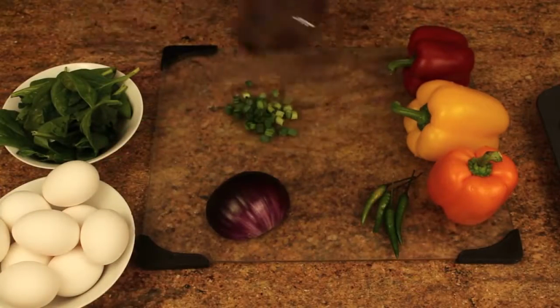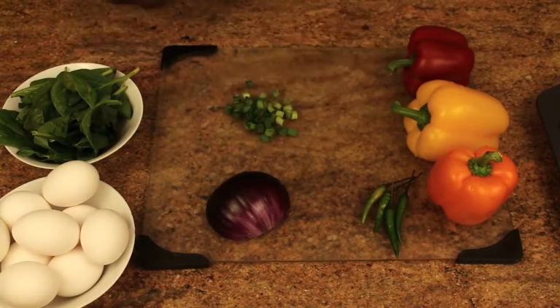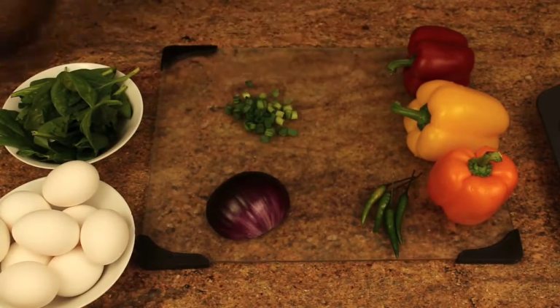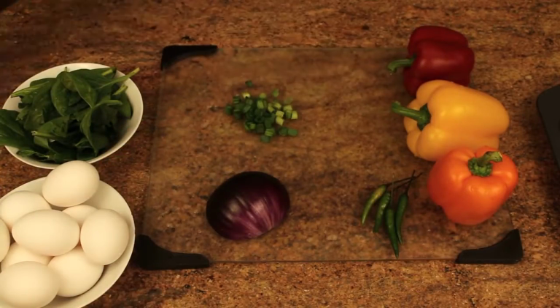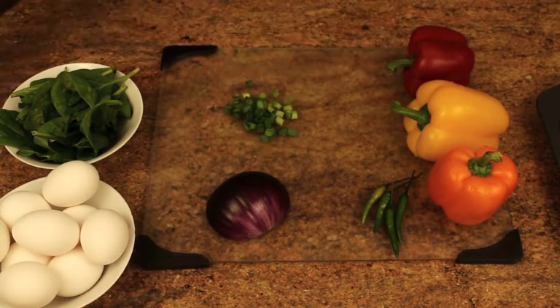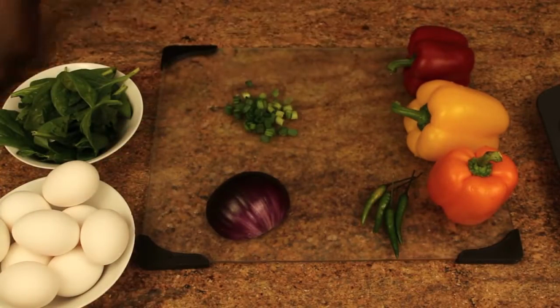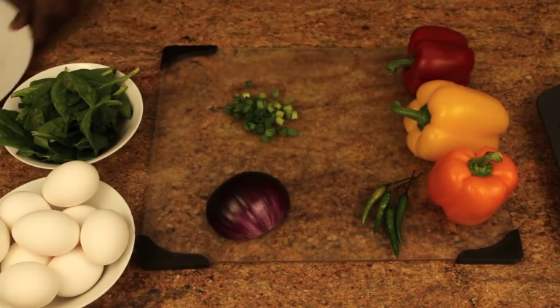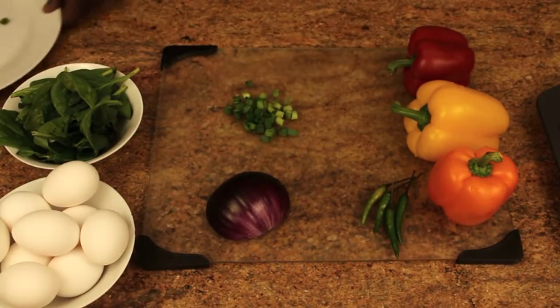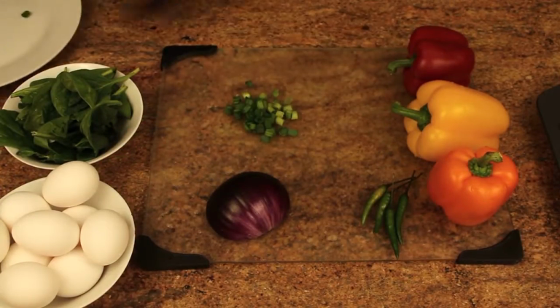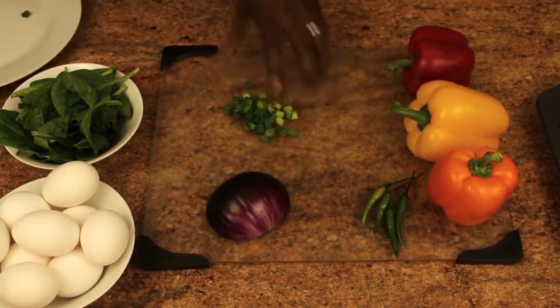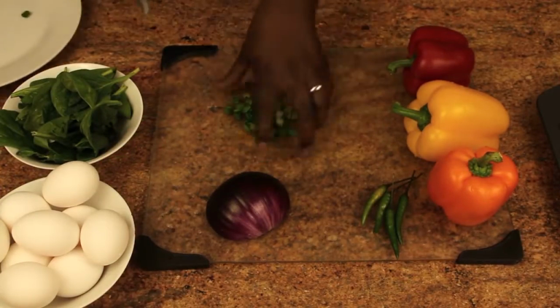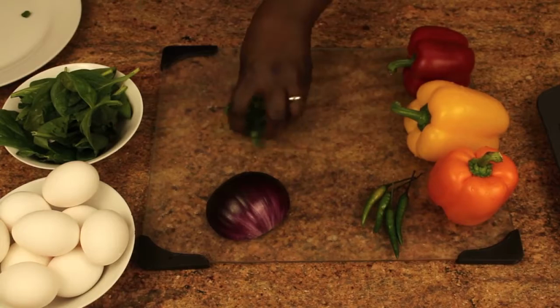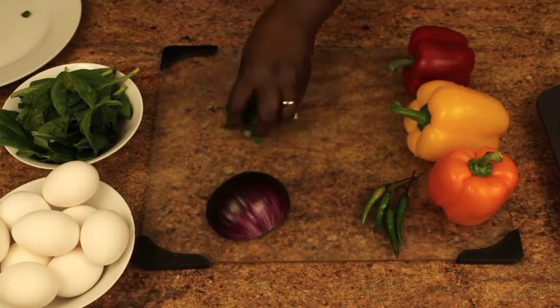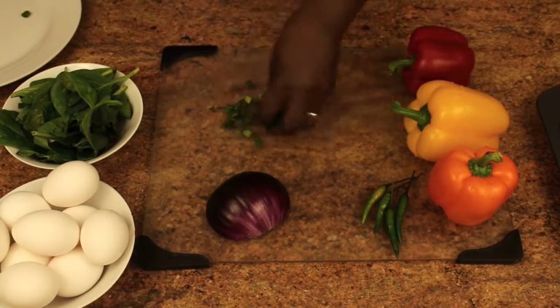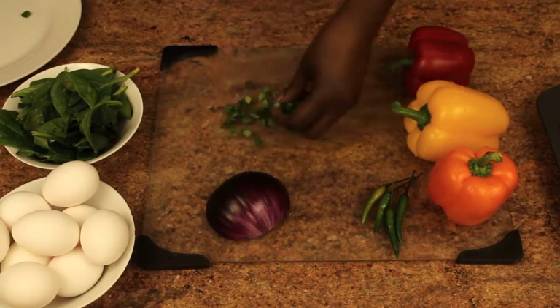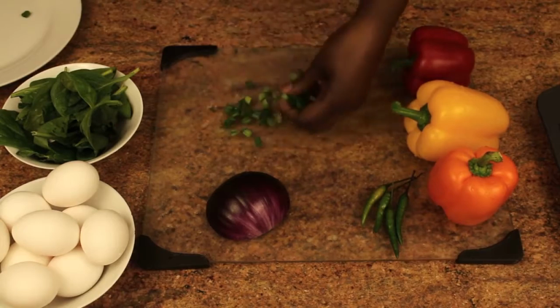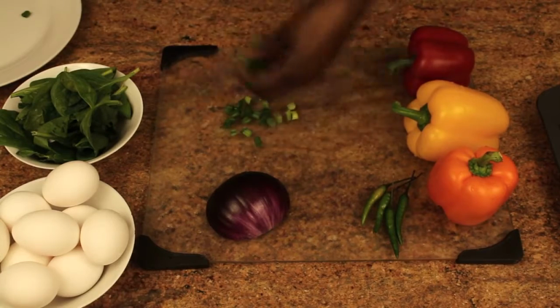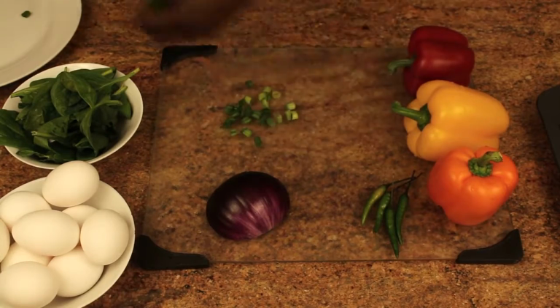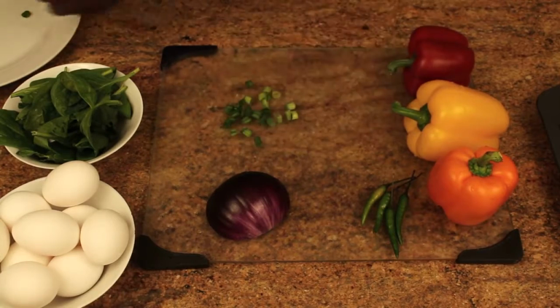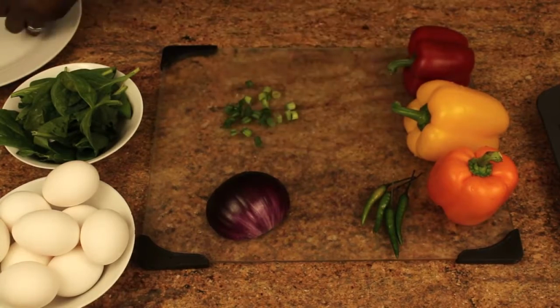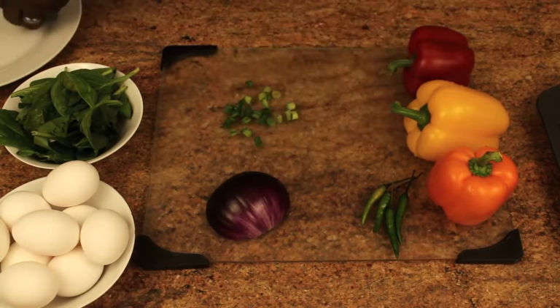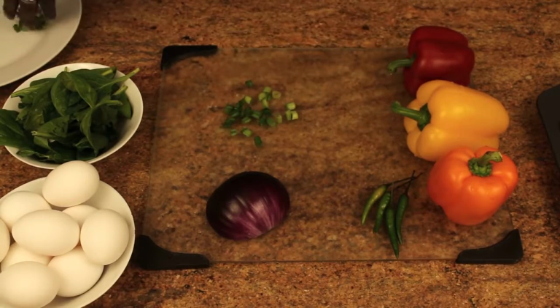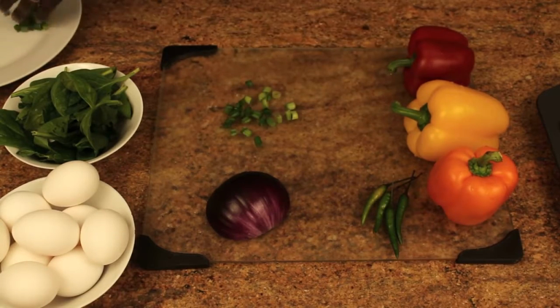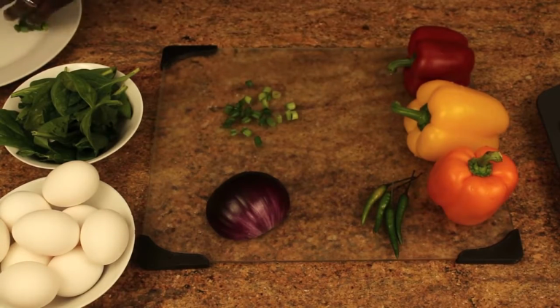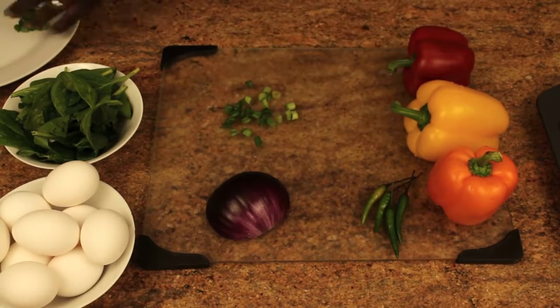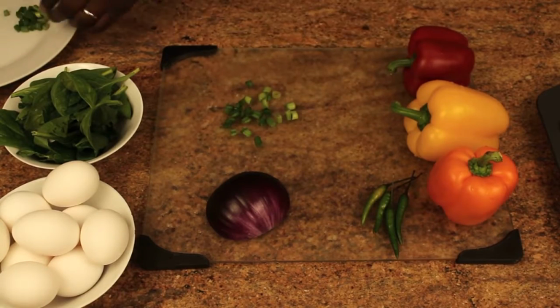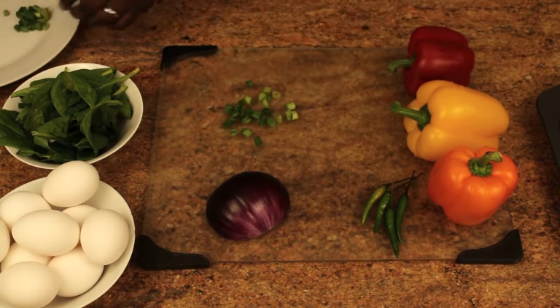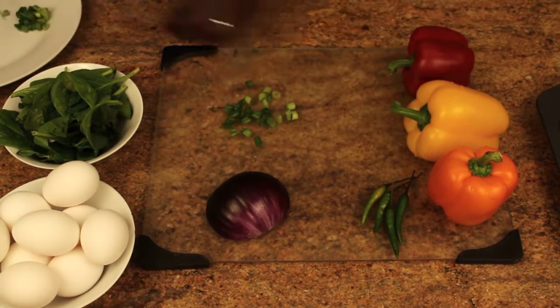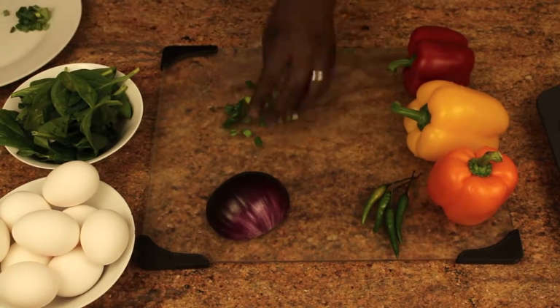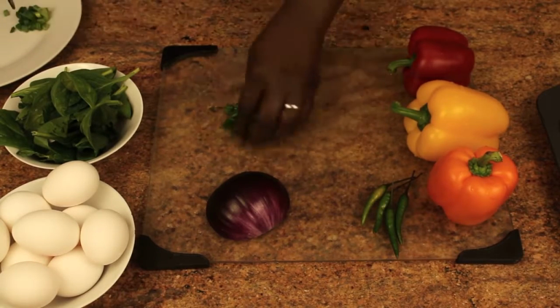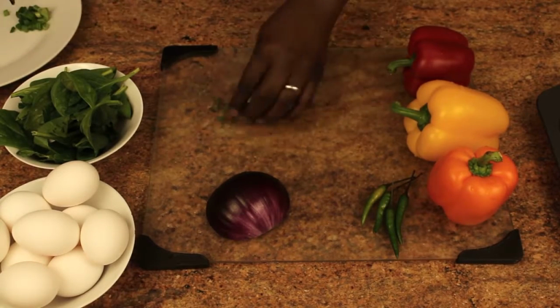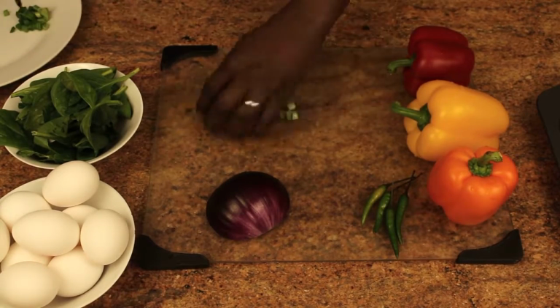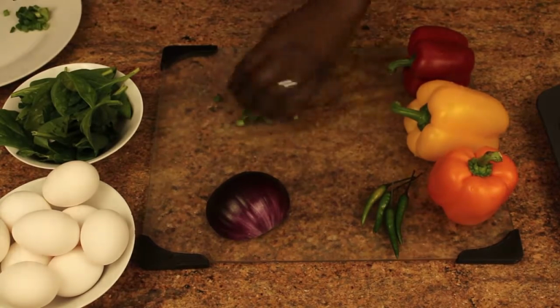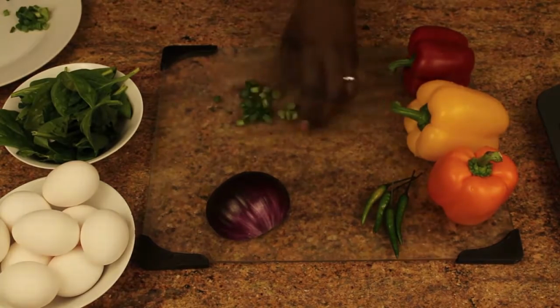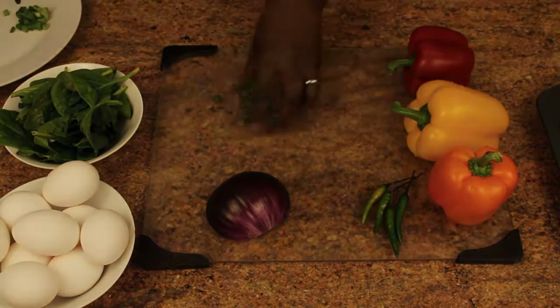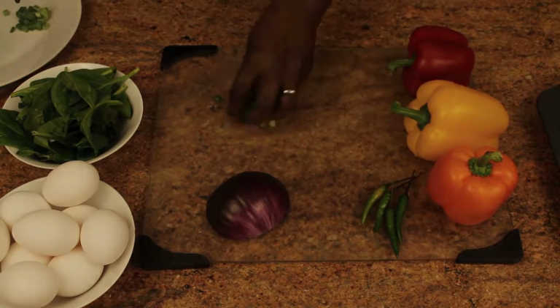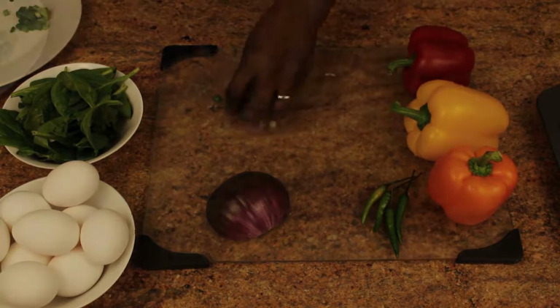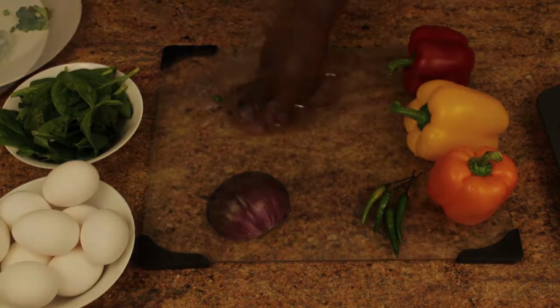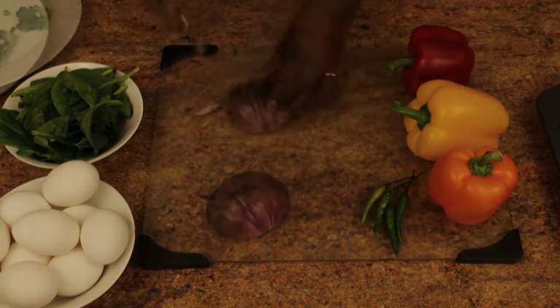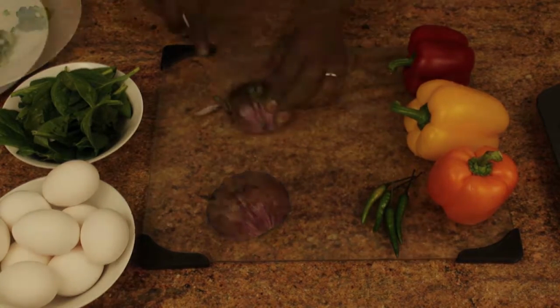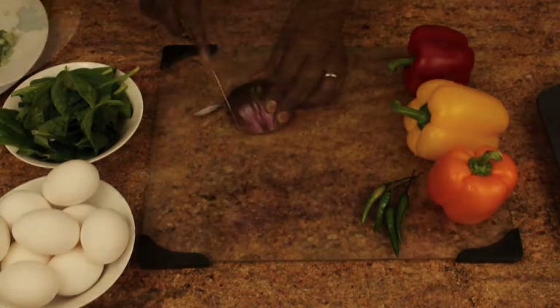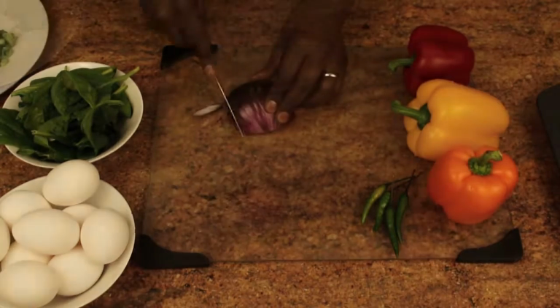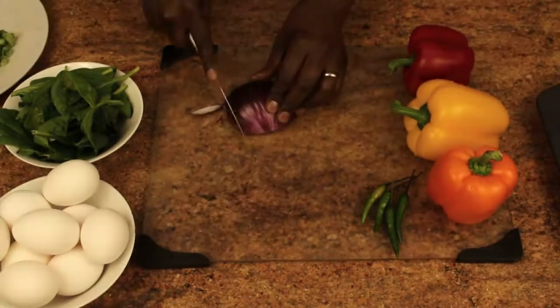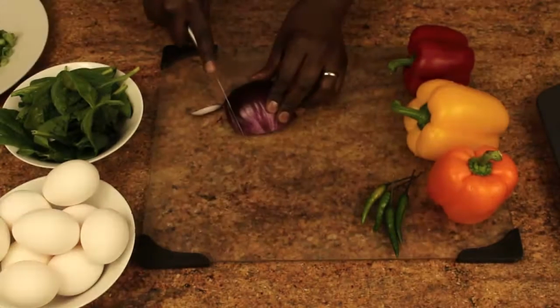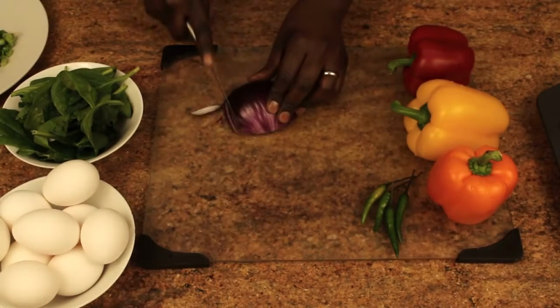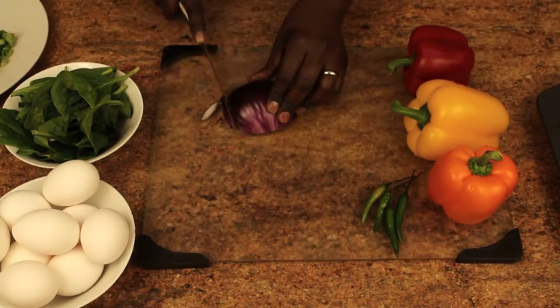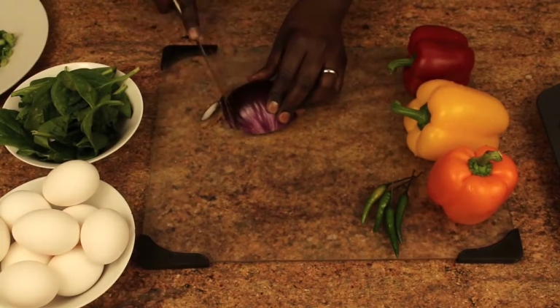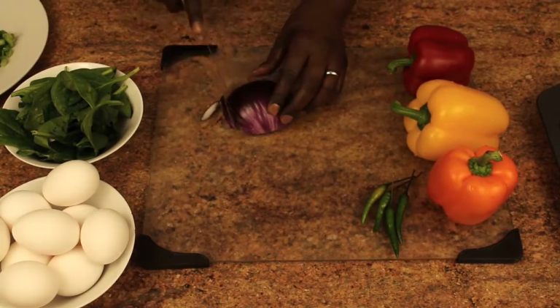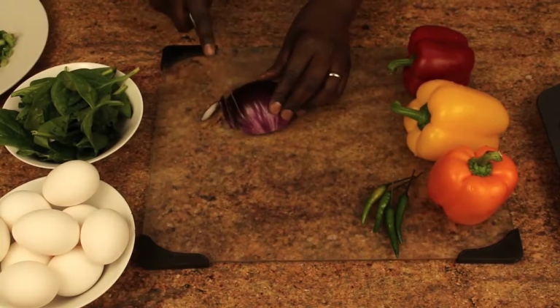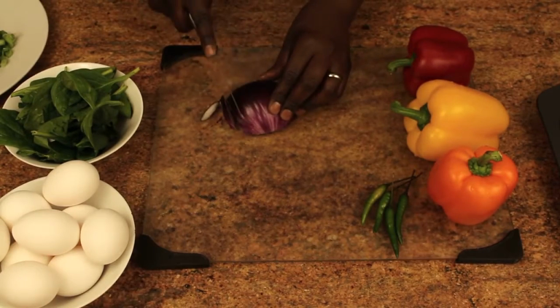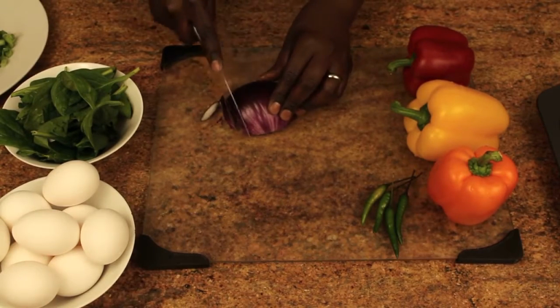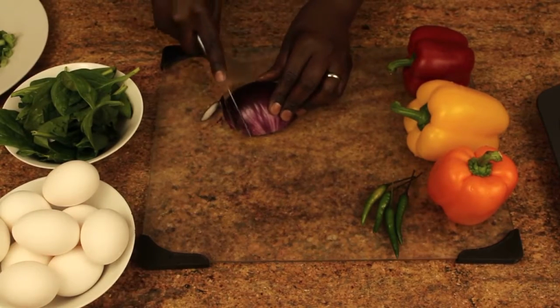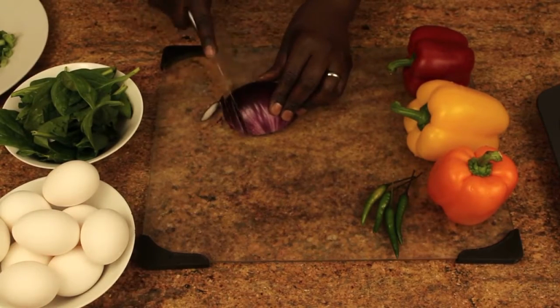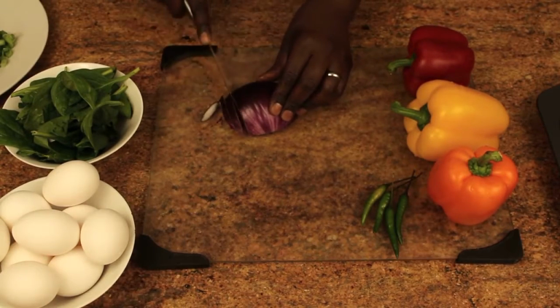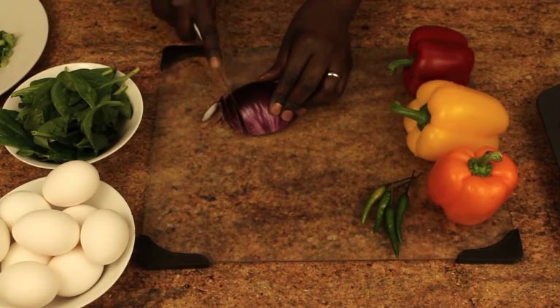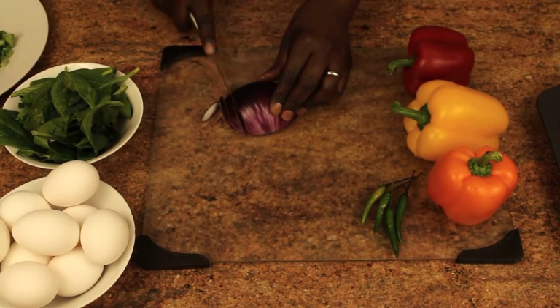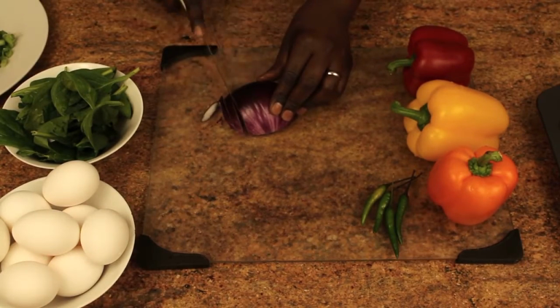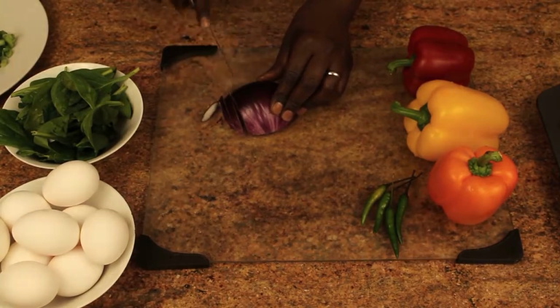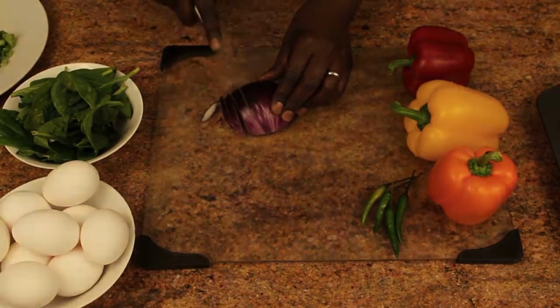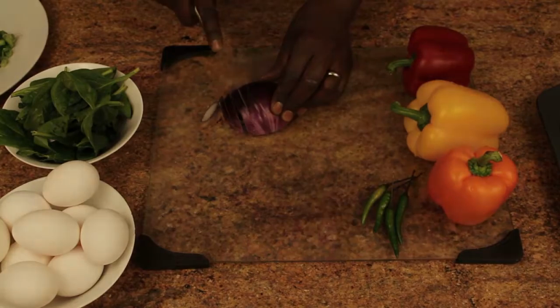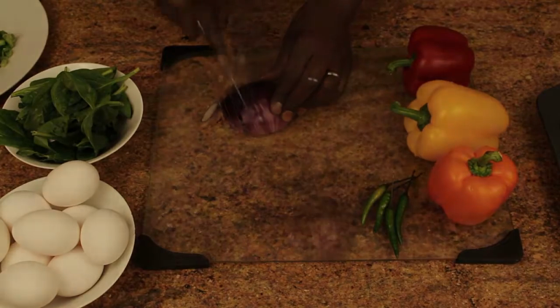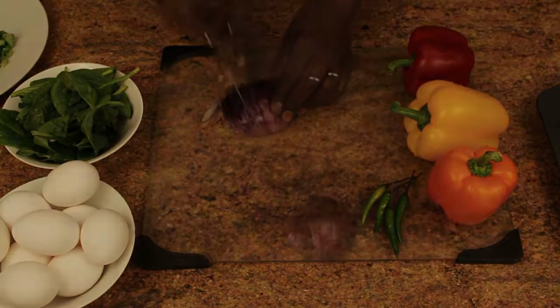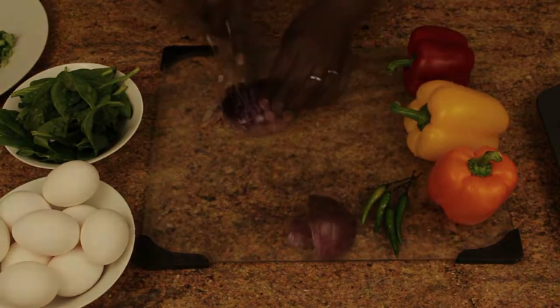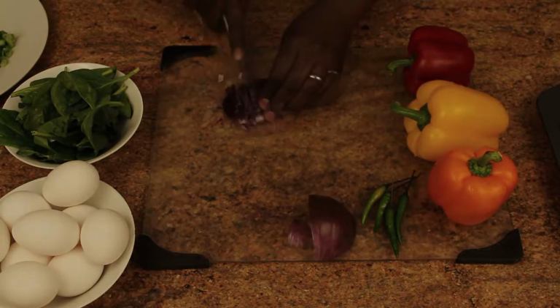Let's prep the vegetables. We'll start by cutting up the green and red onions — you'll want to cut these into small pieces so it fits well into your quiches.